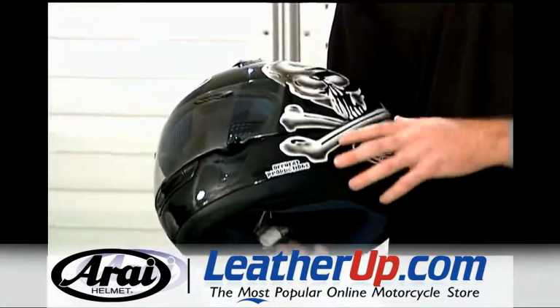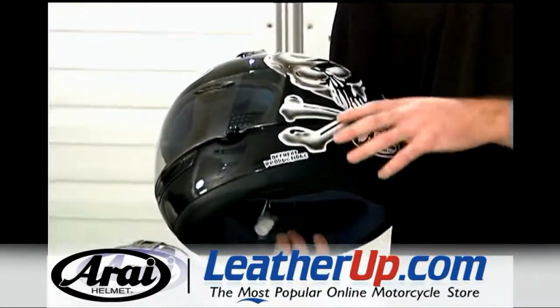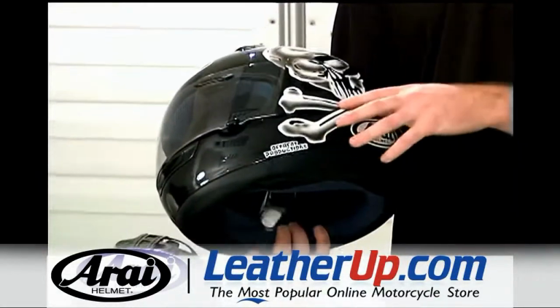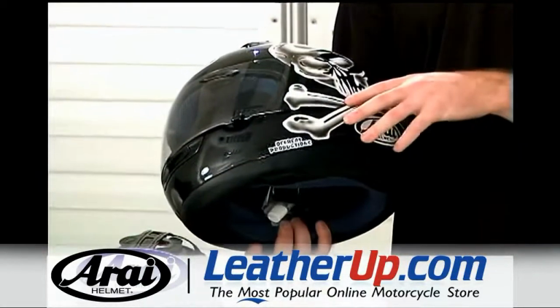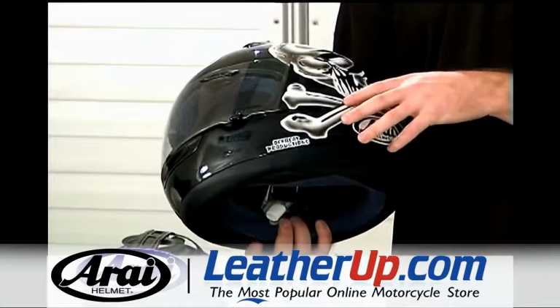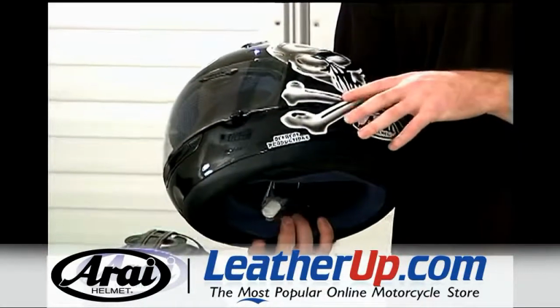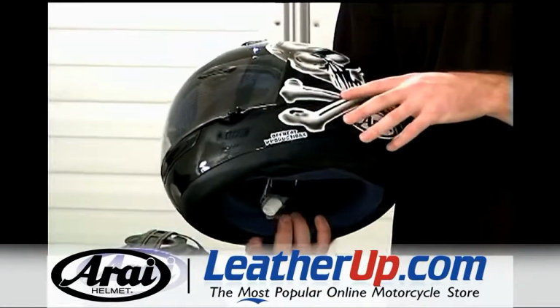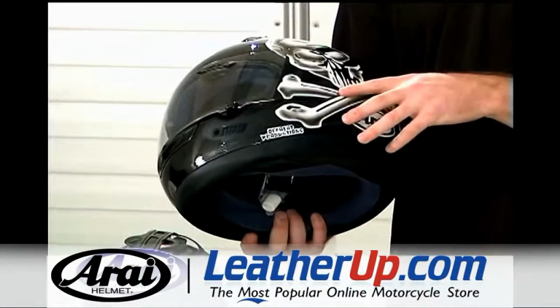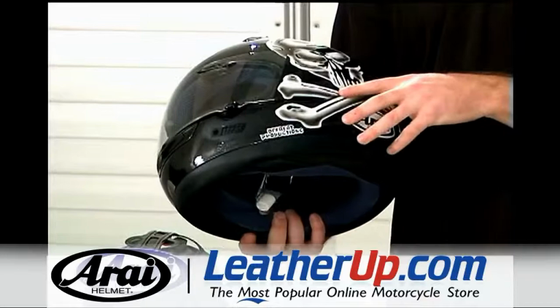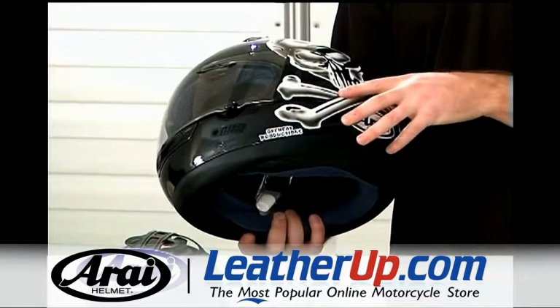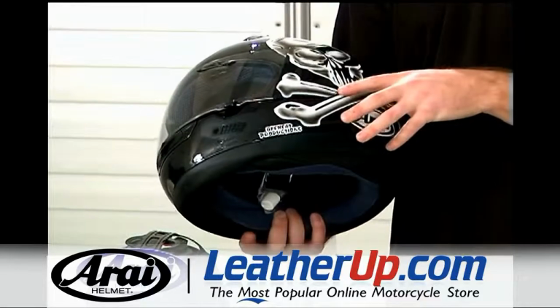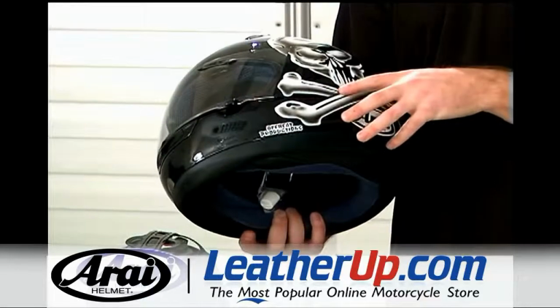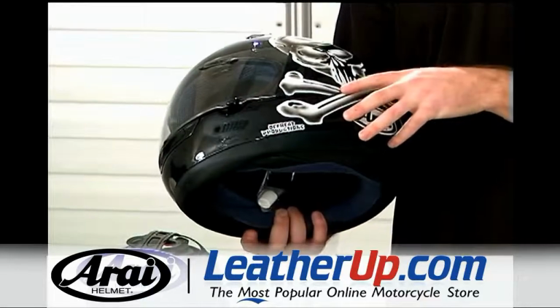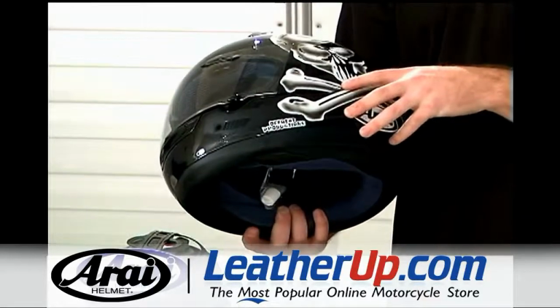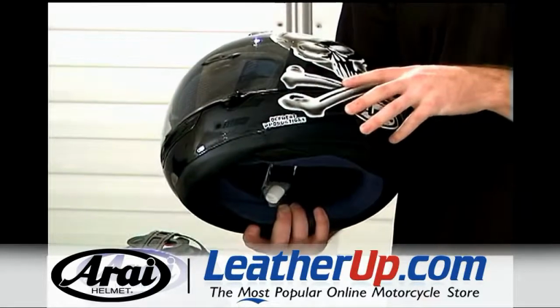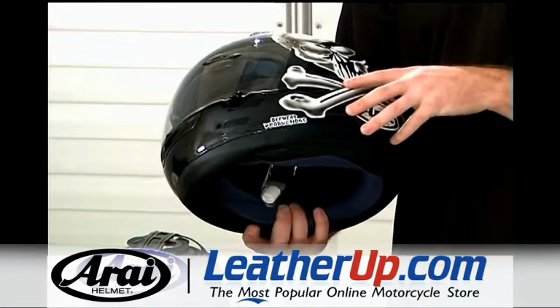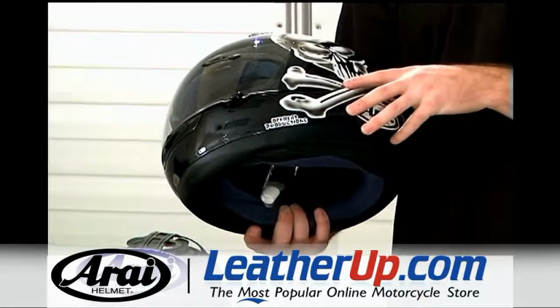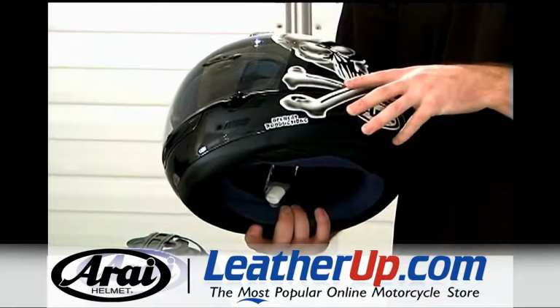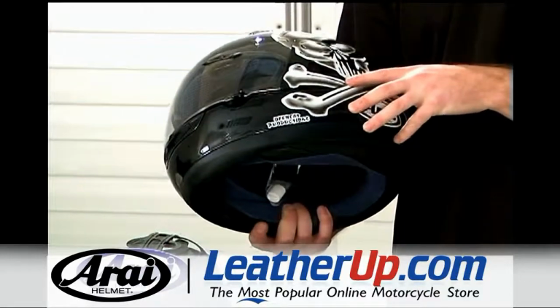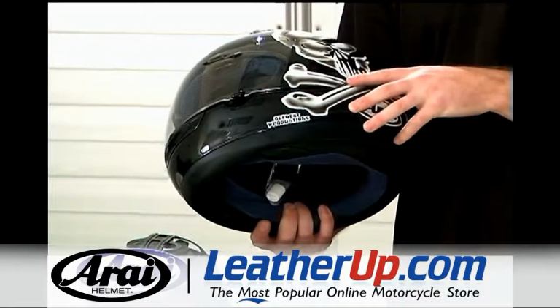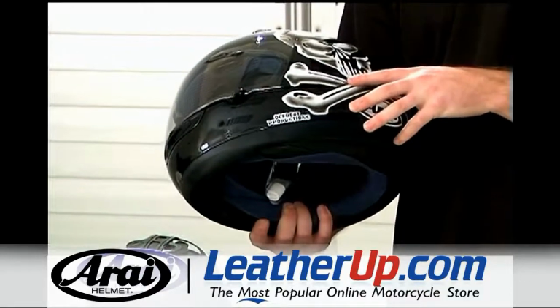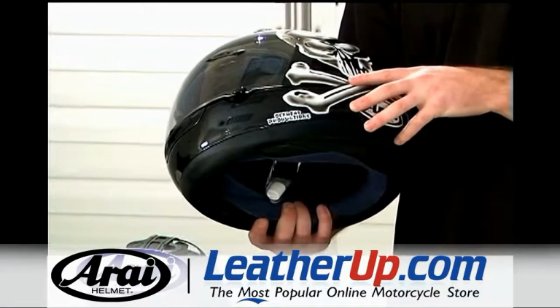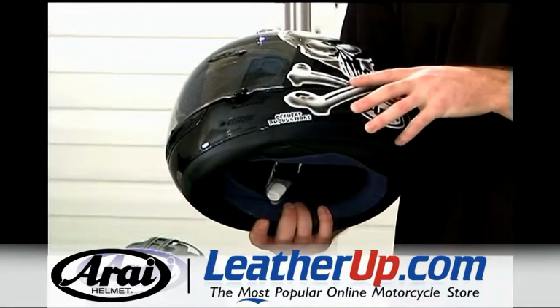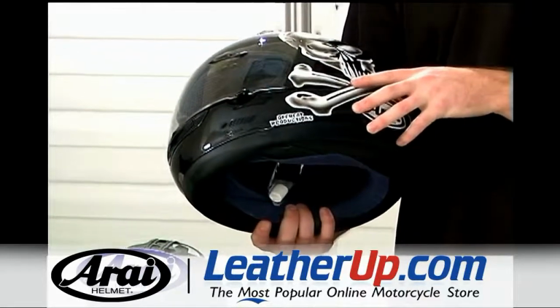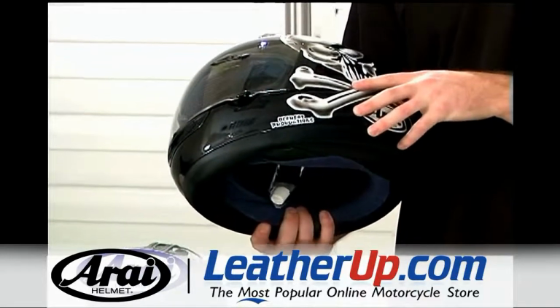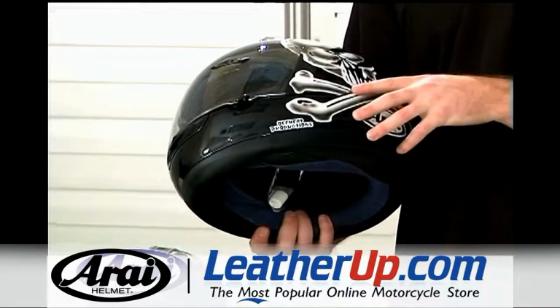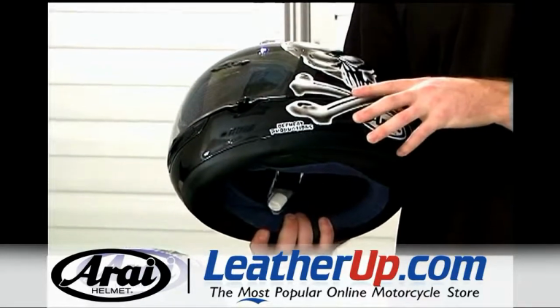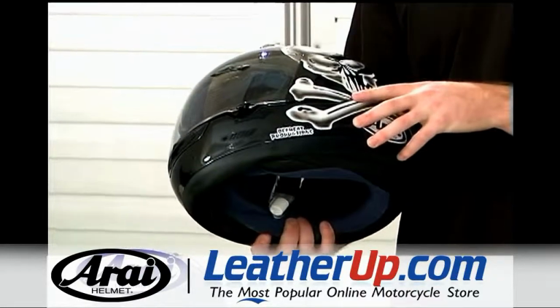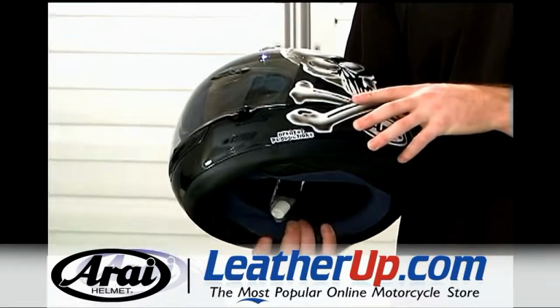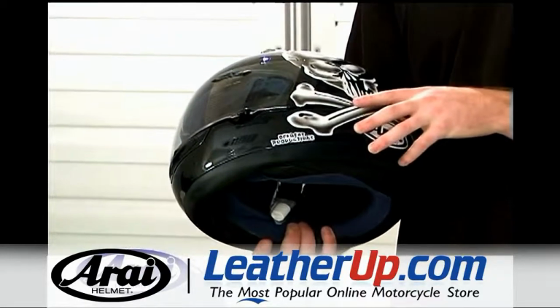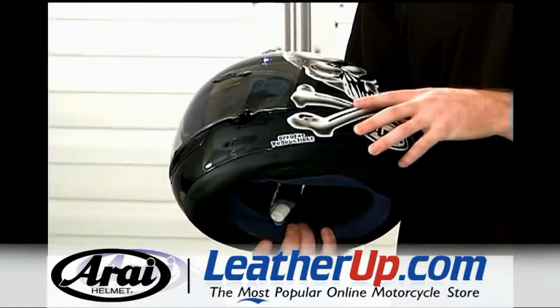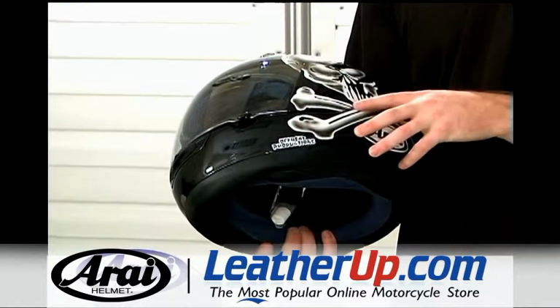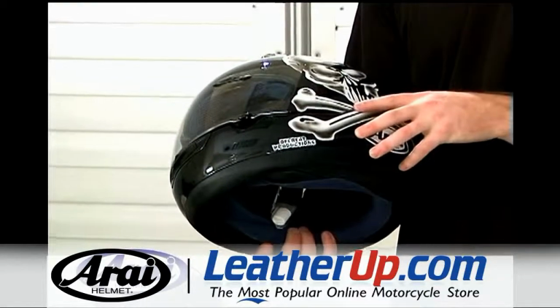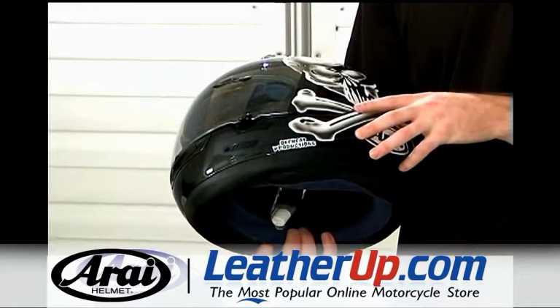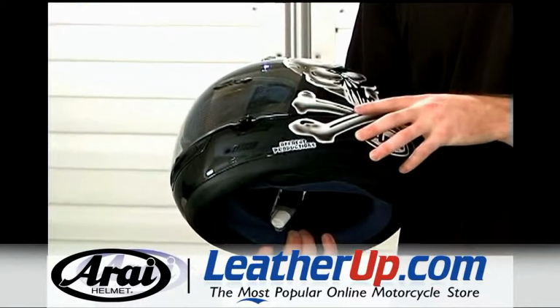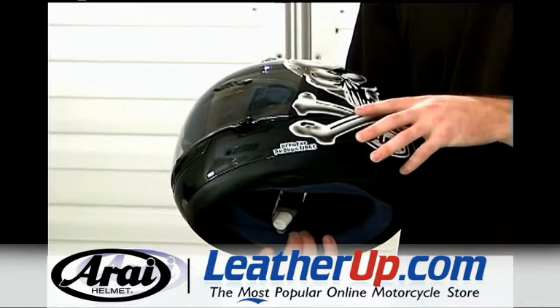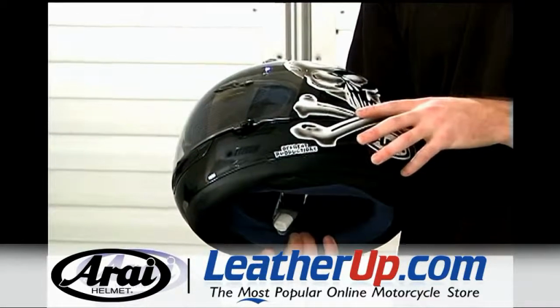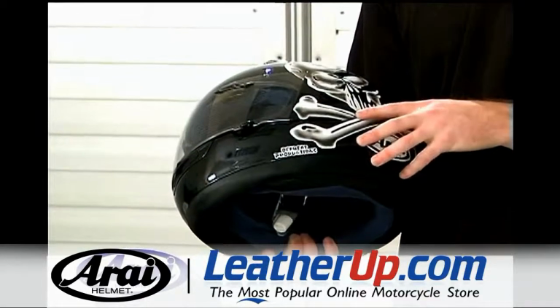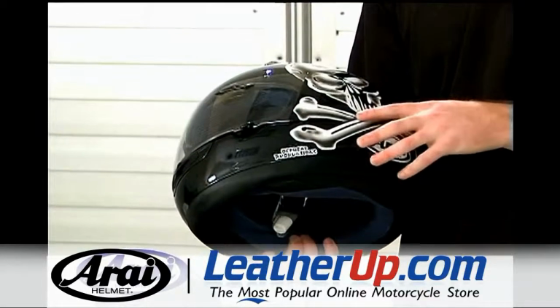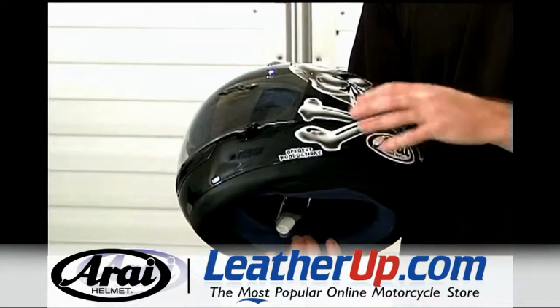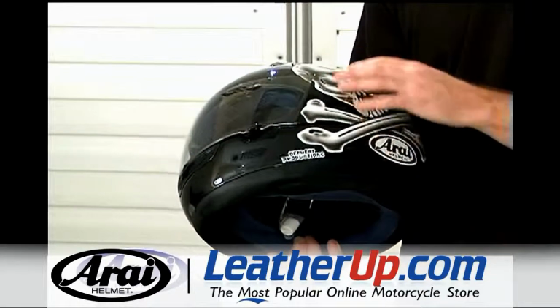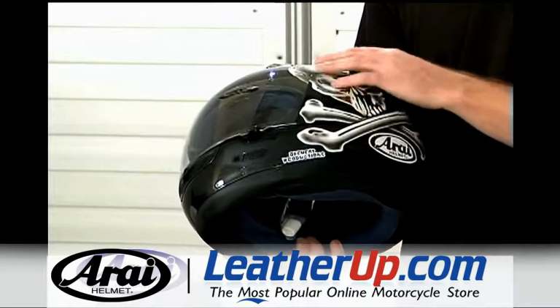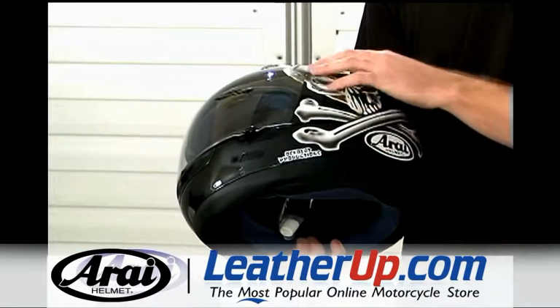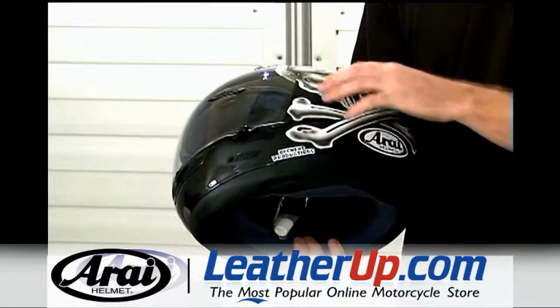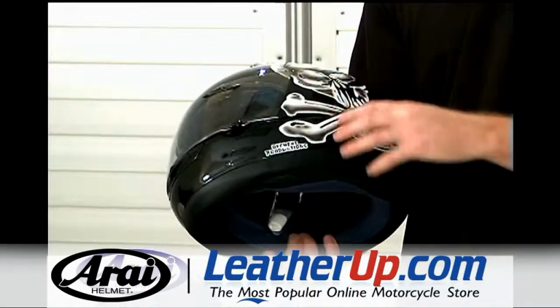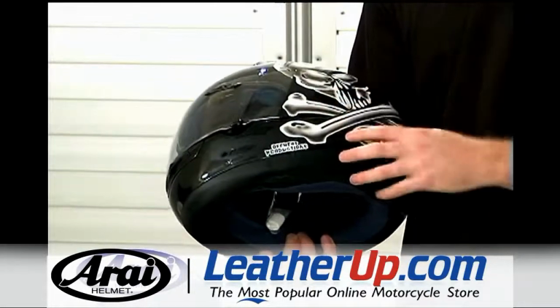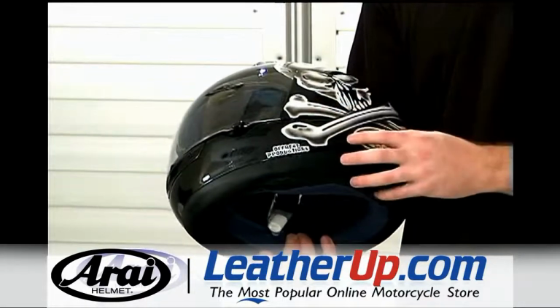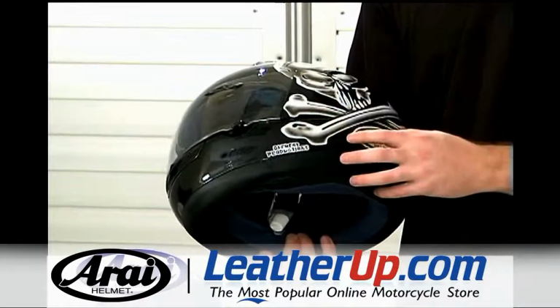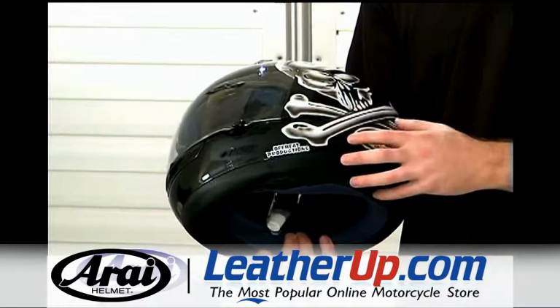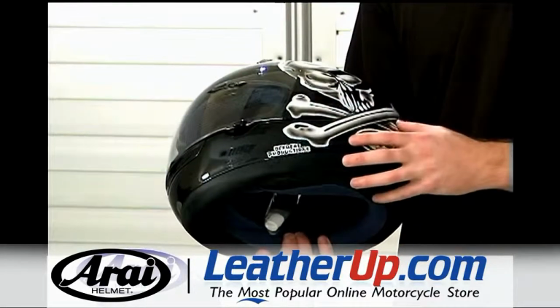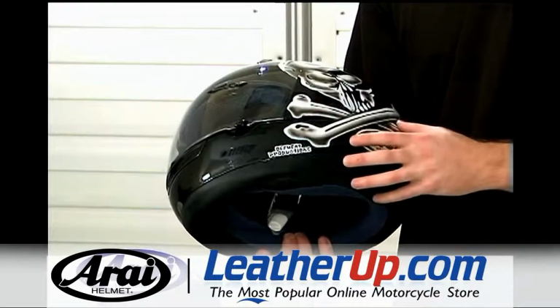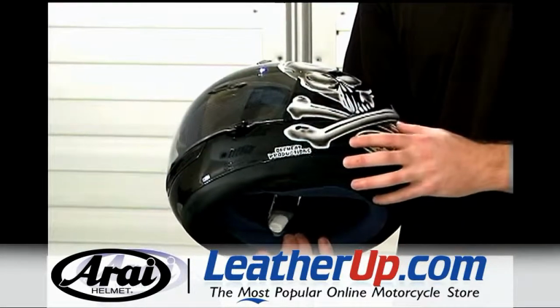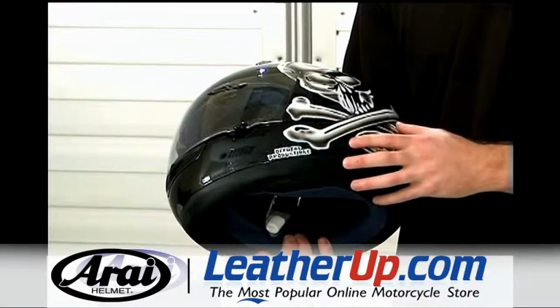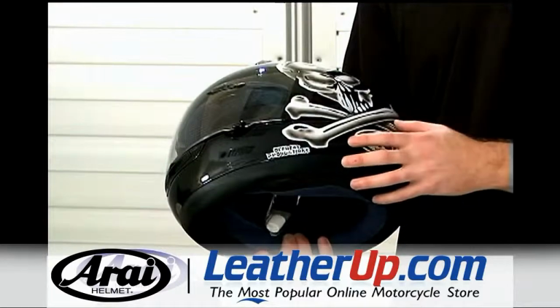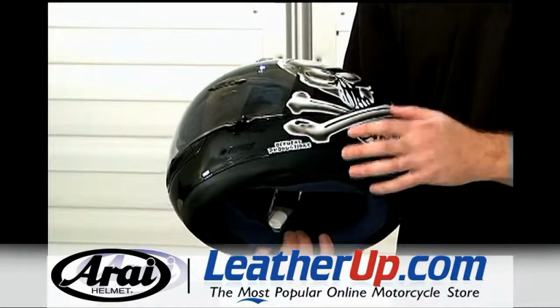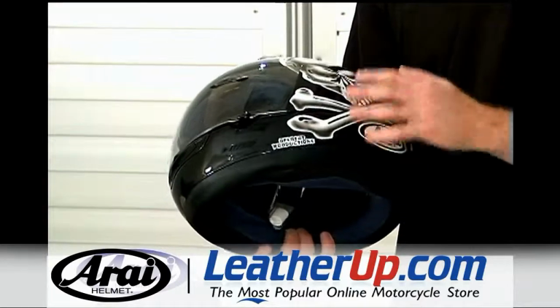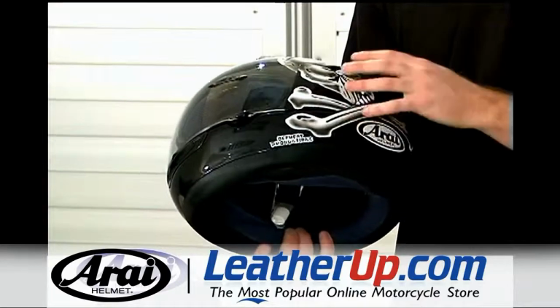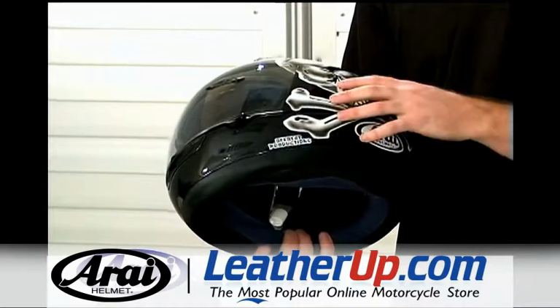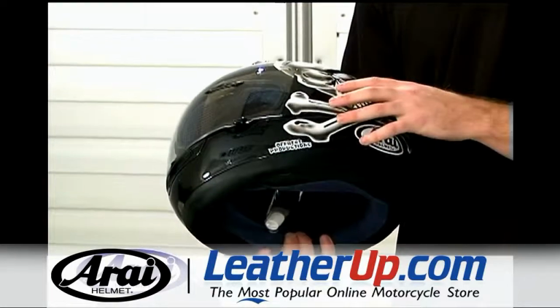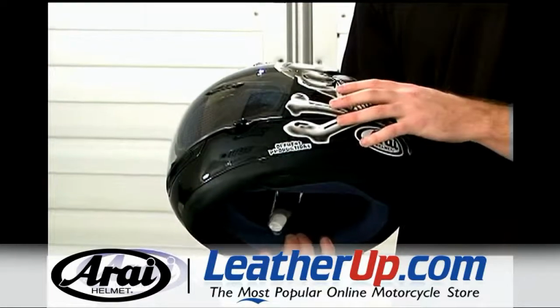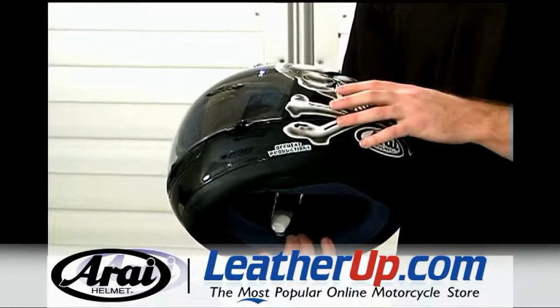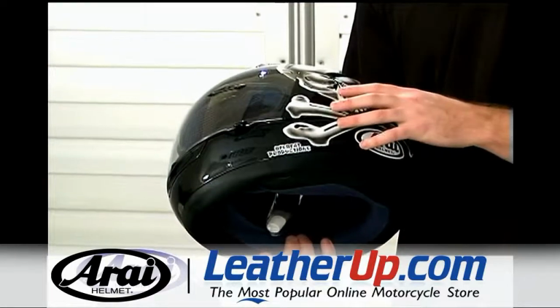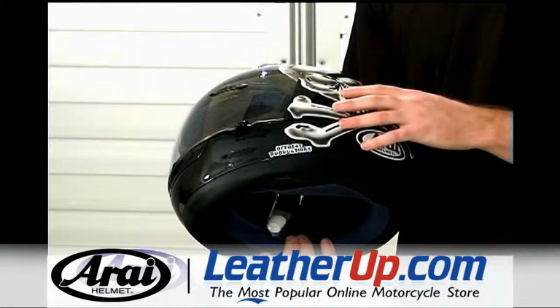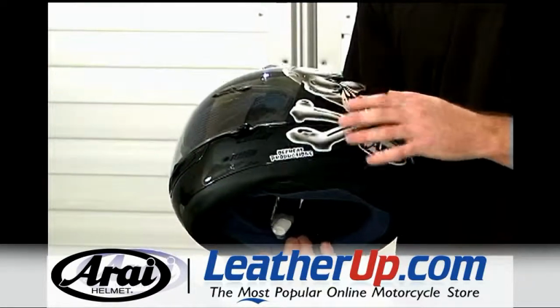Constructed using the LC-LC, or the super complex laminate construction, it provides a very low center of gravity and is very lightweight.